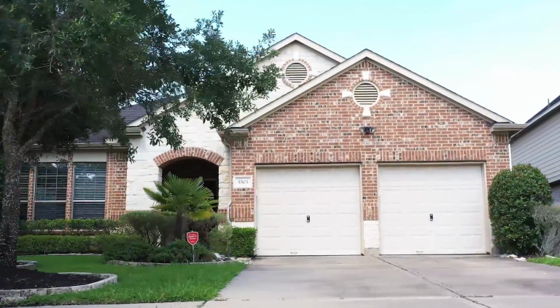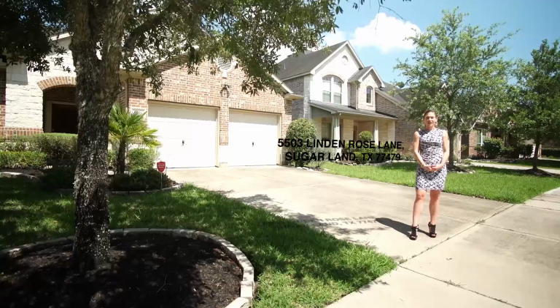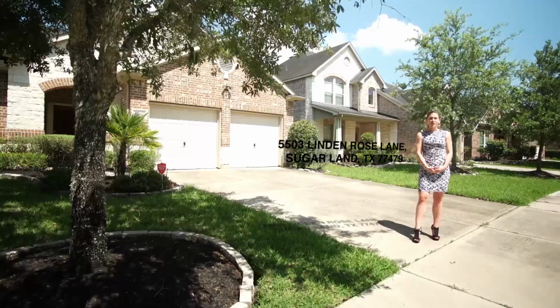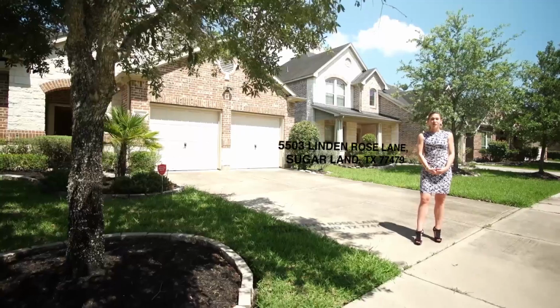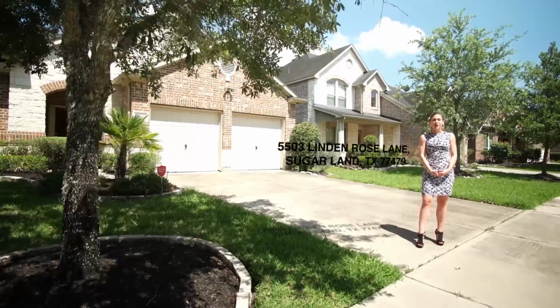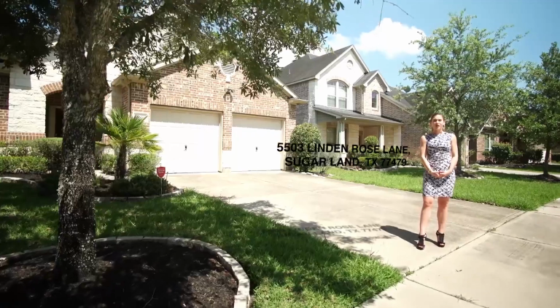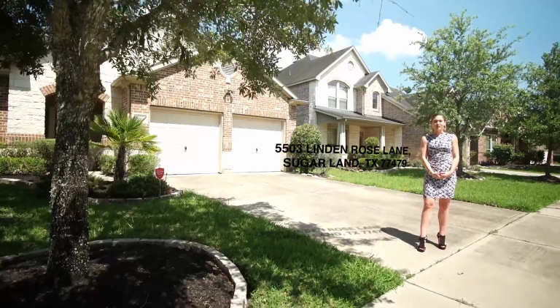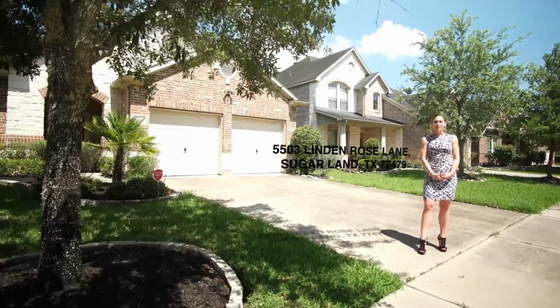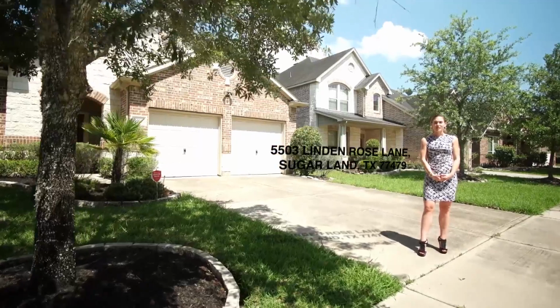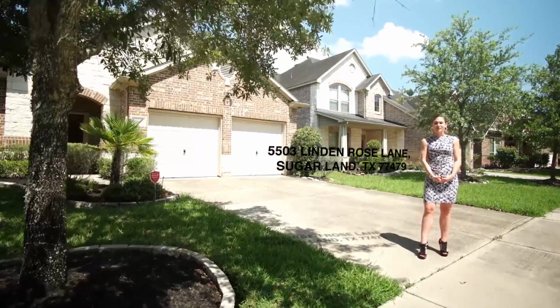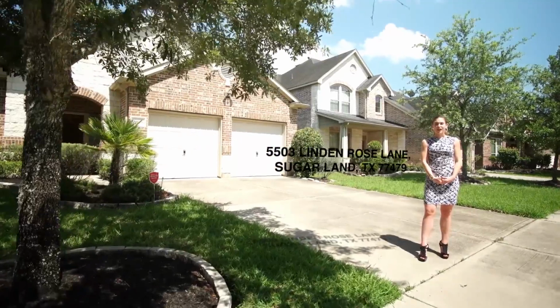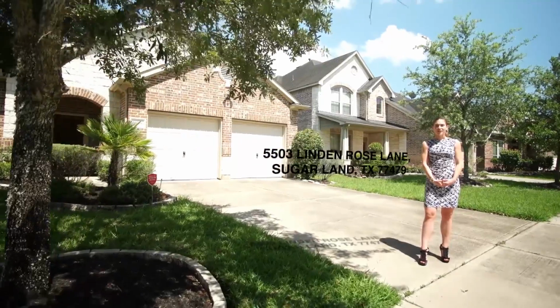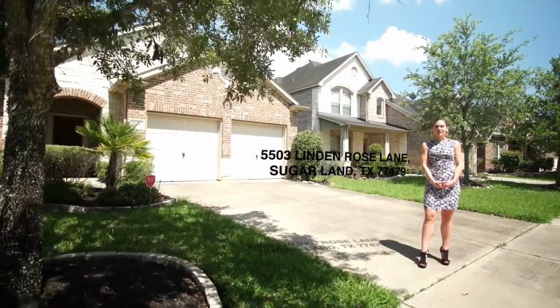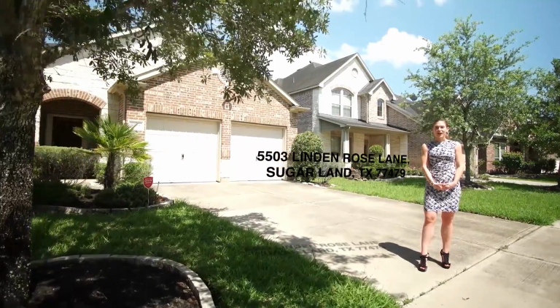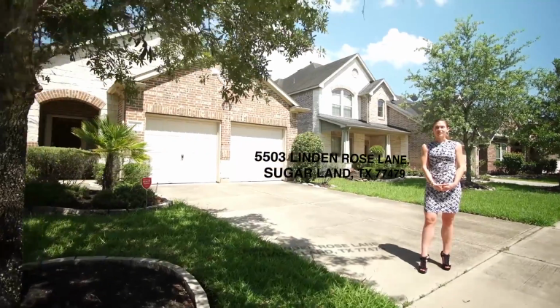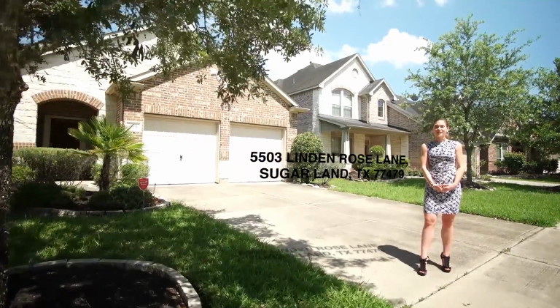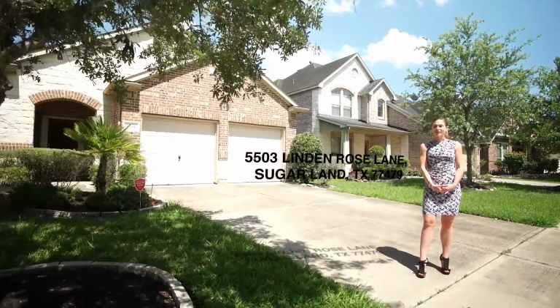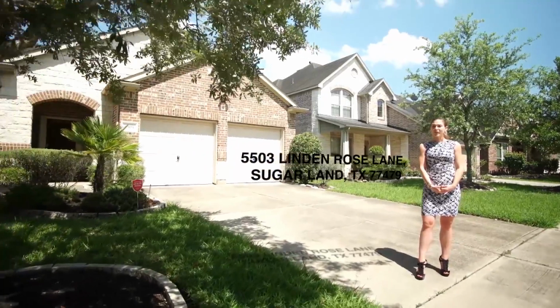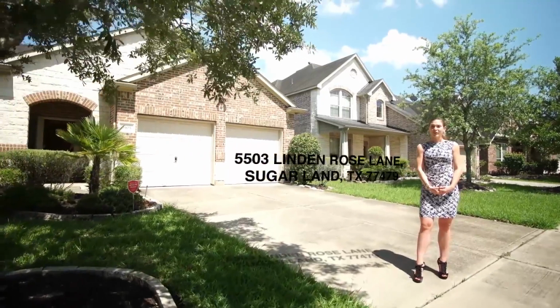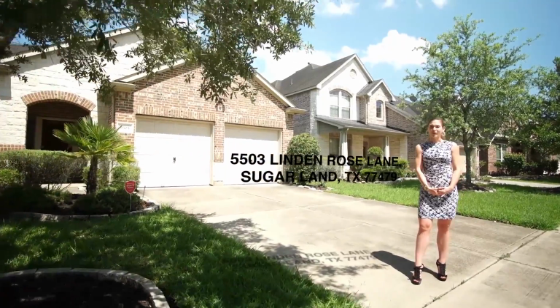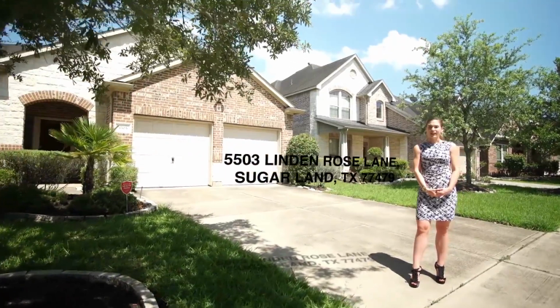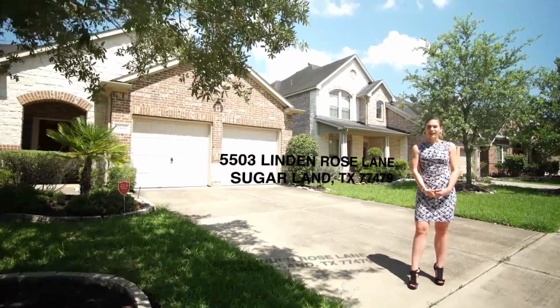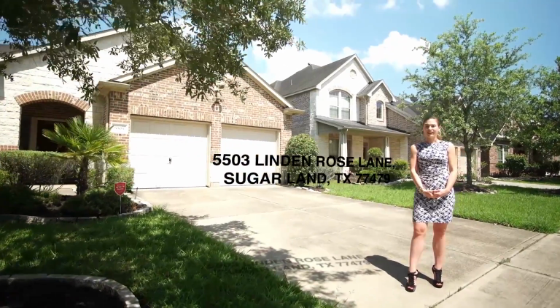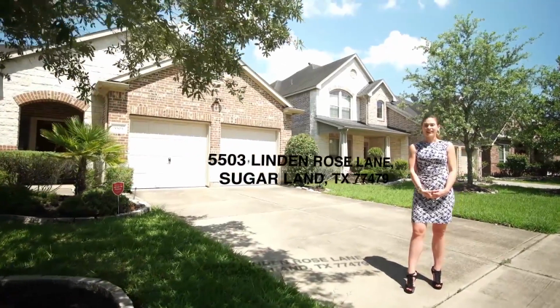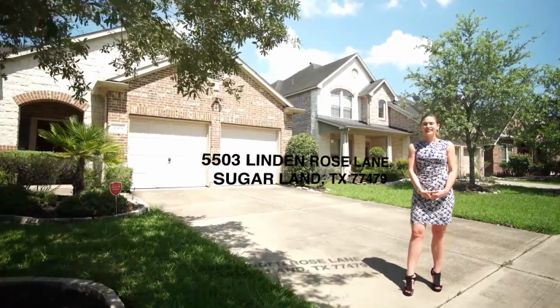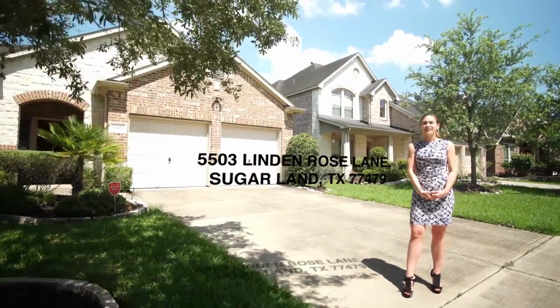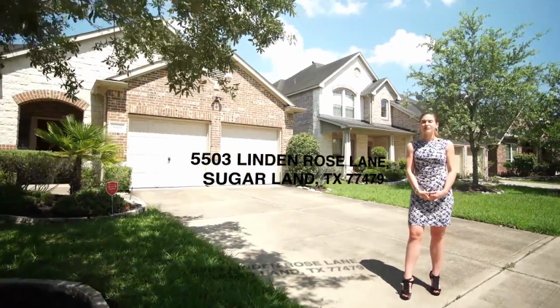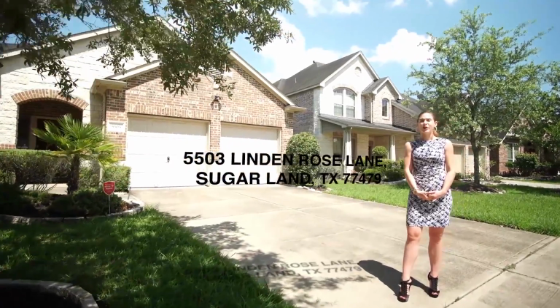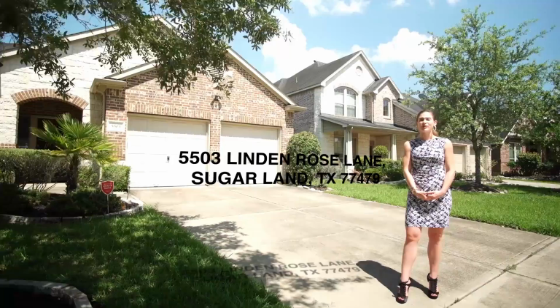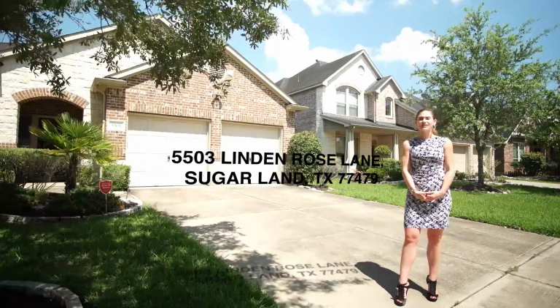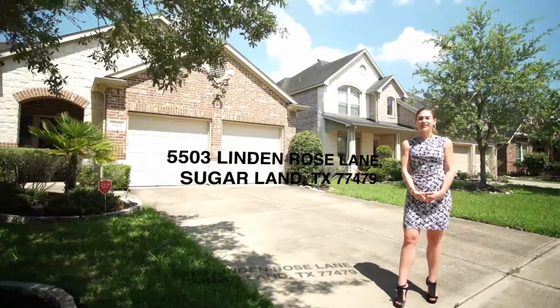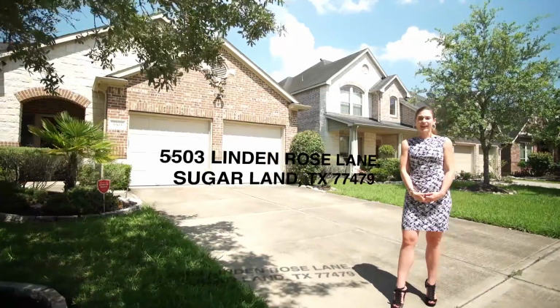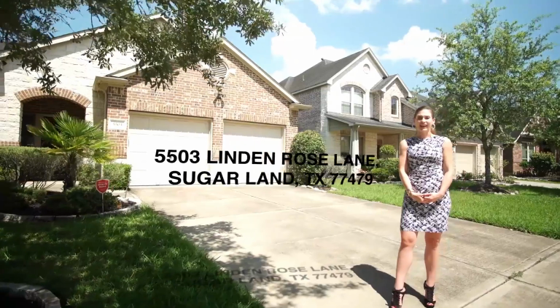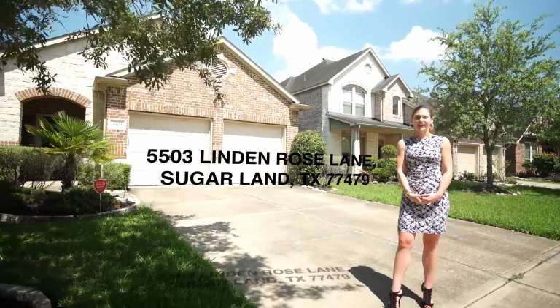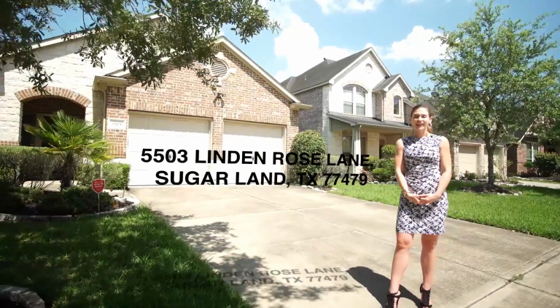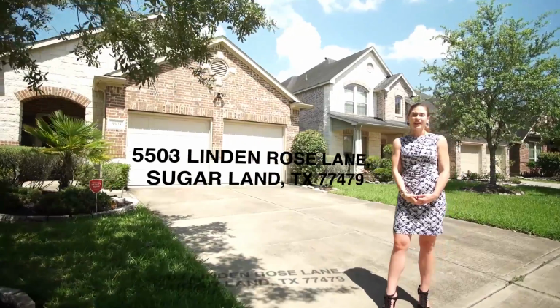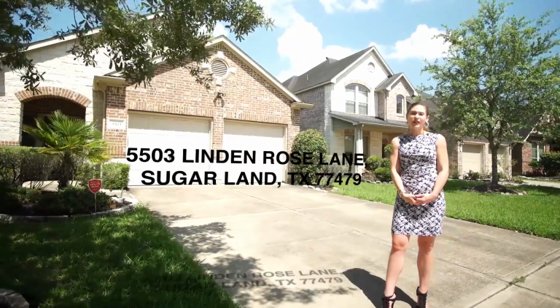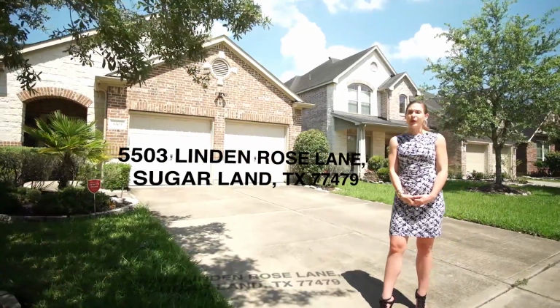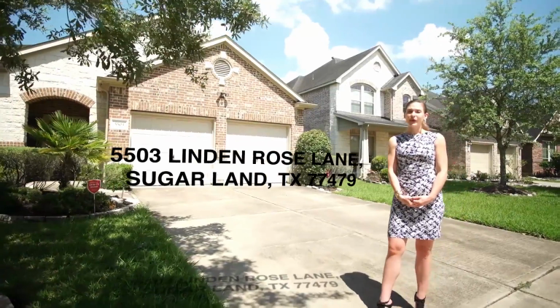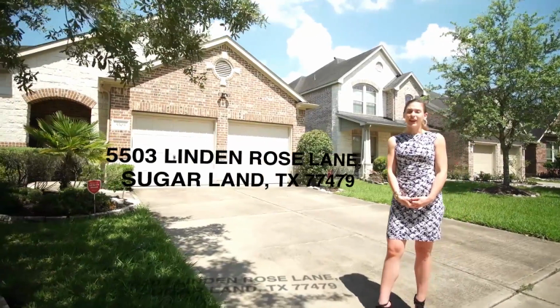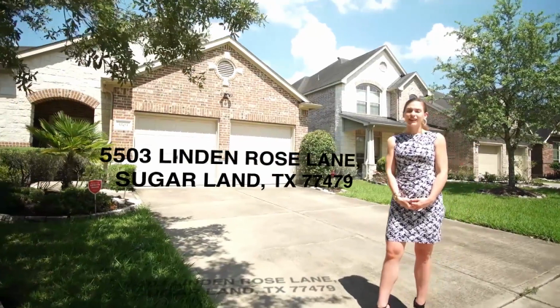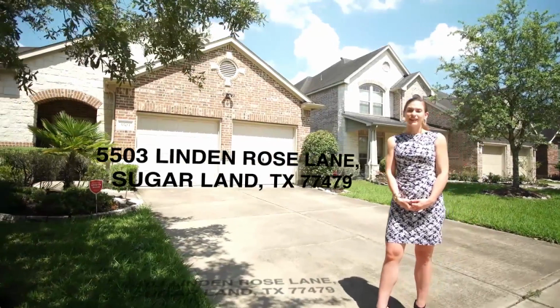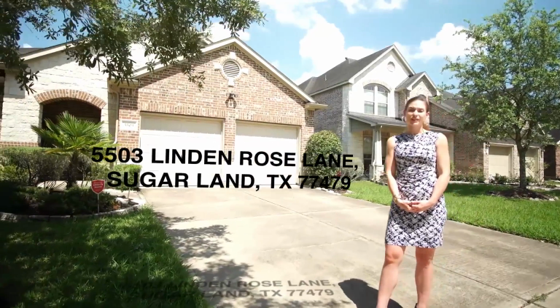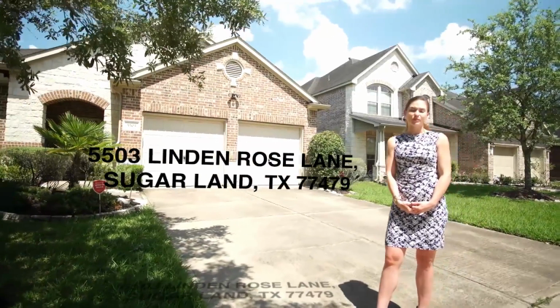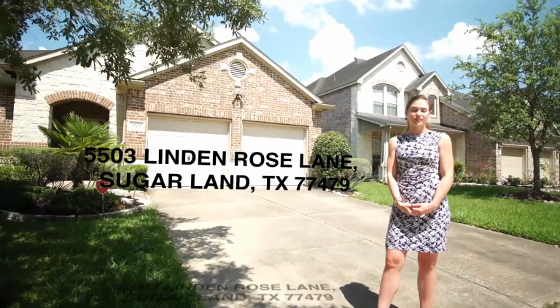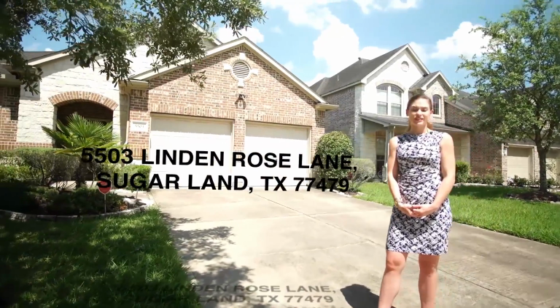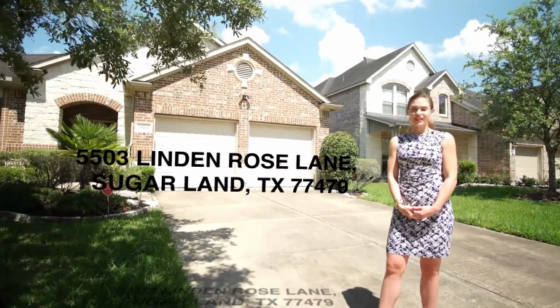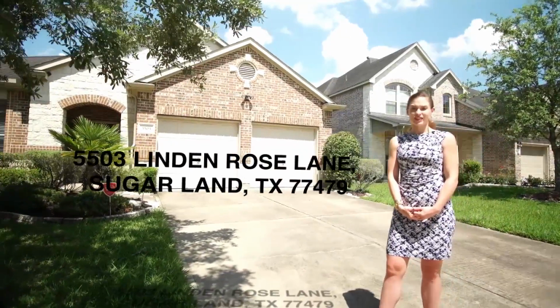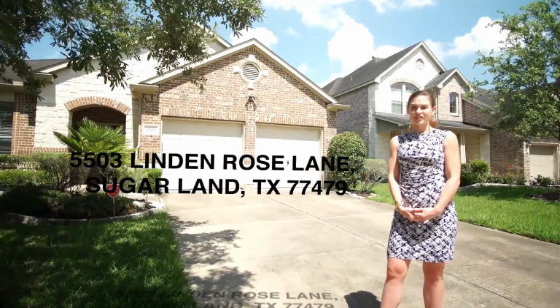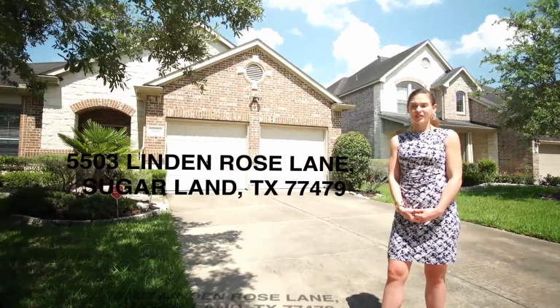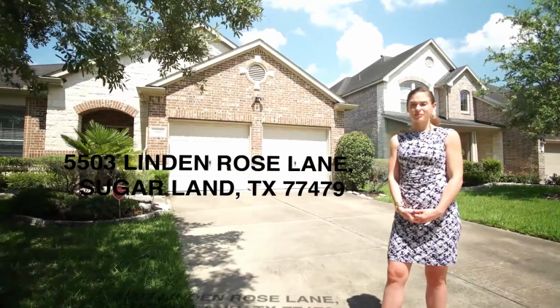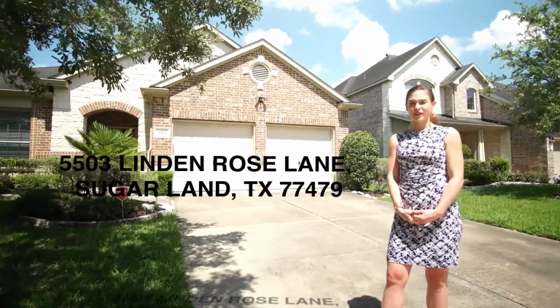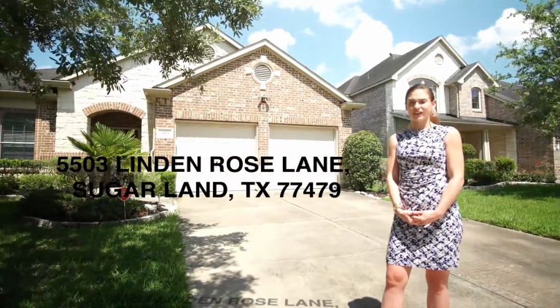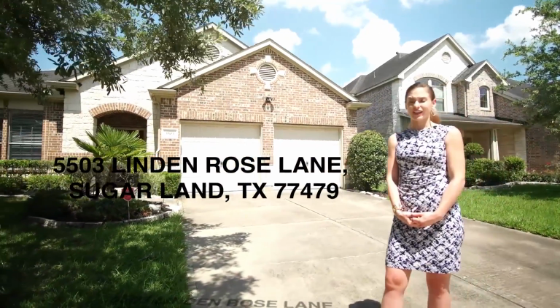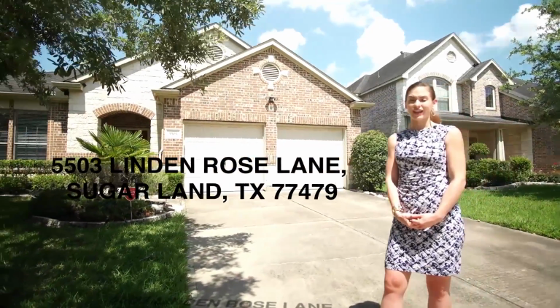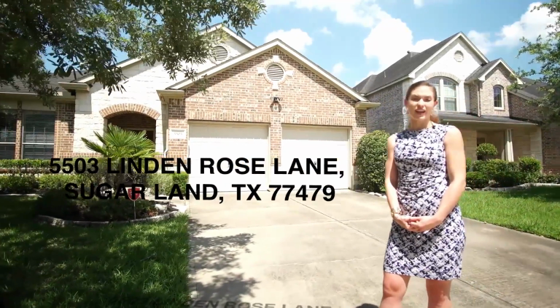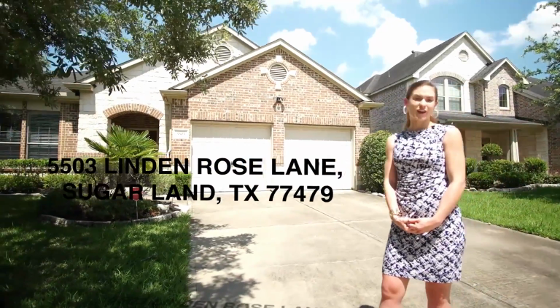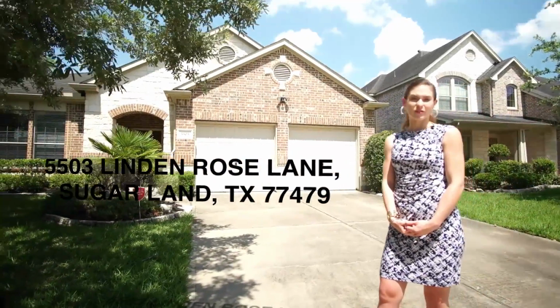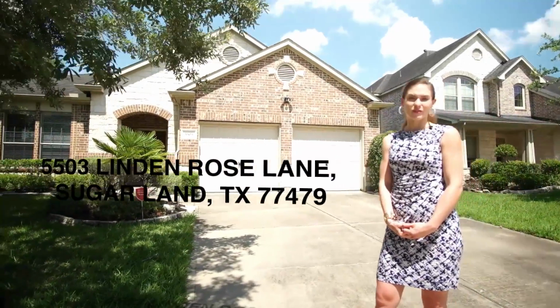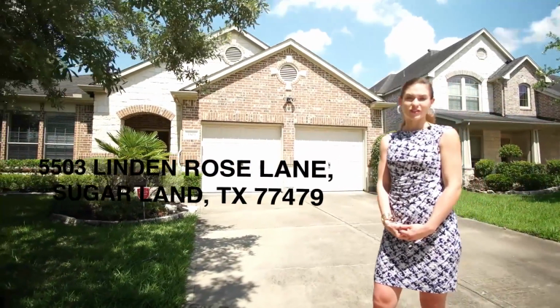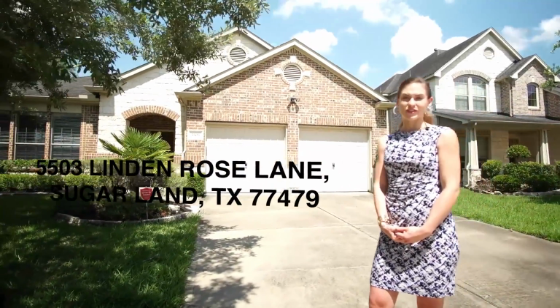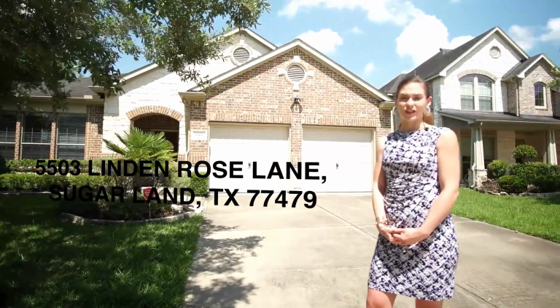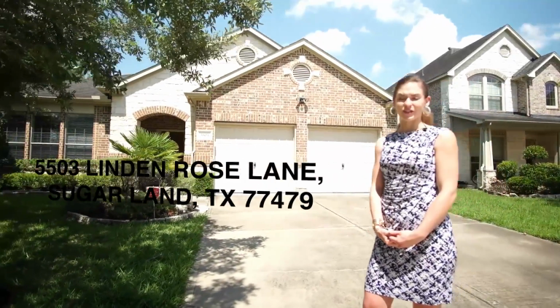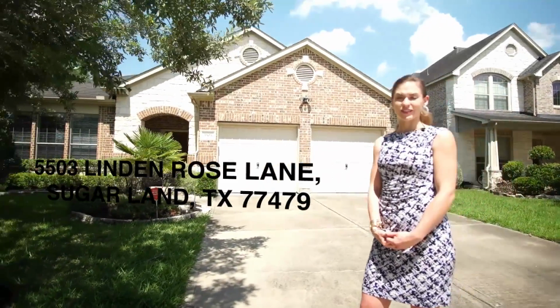Welcome to 5503 Linden Rose Lane, located in the prestigious community of Riverstone.